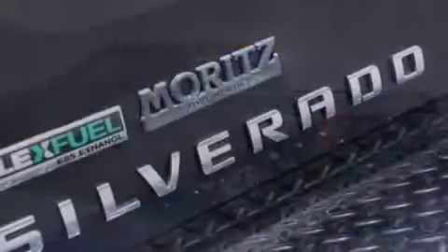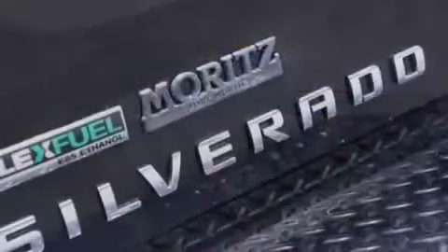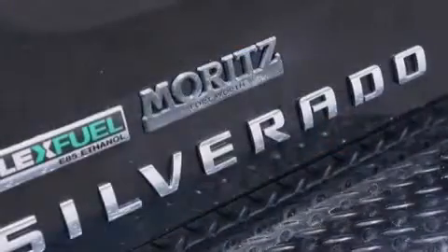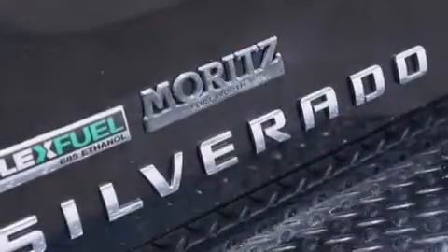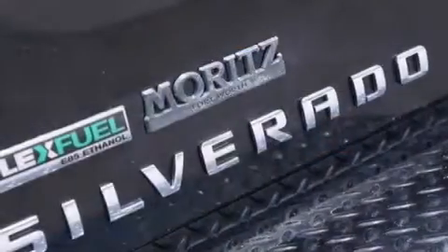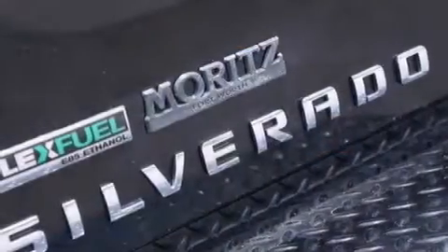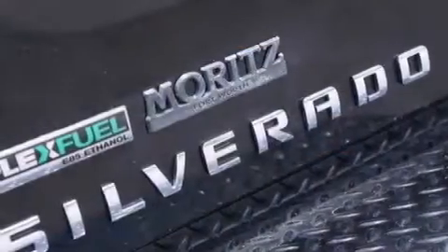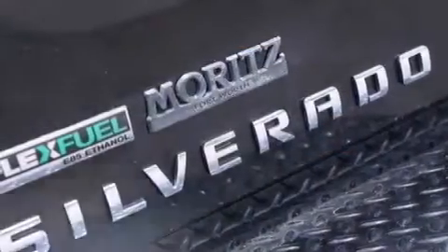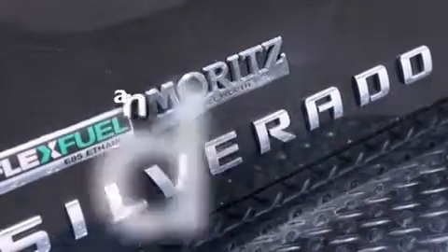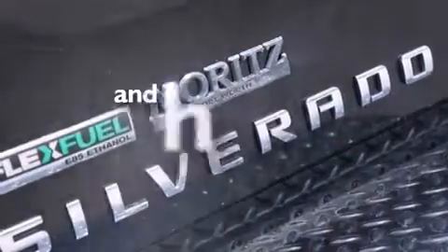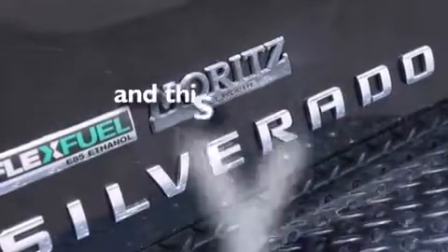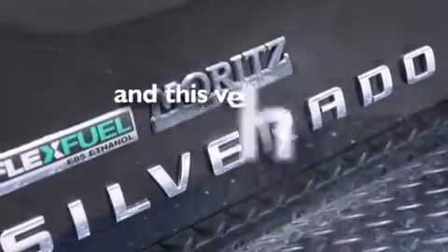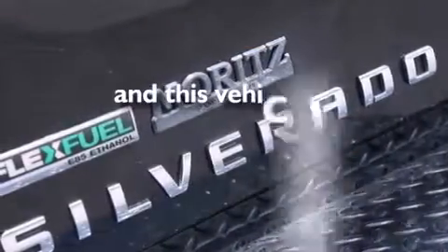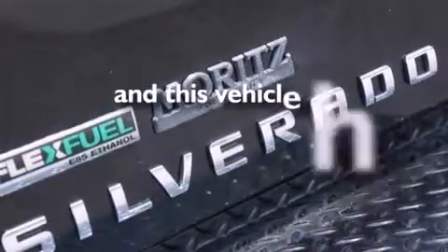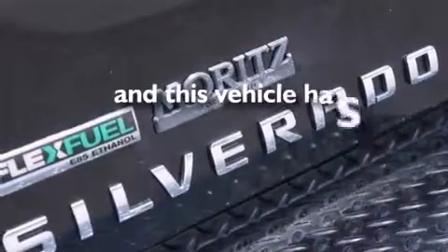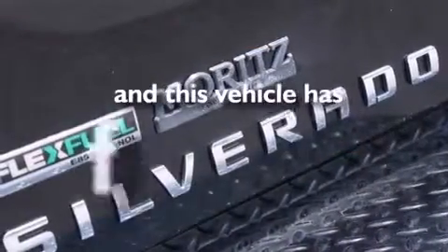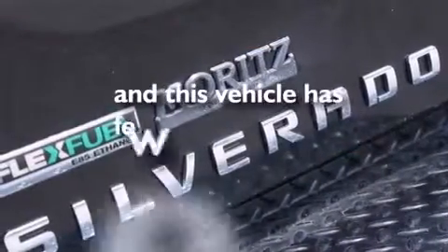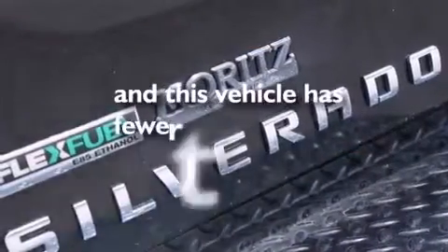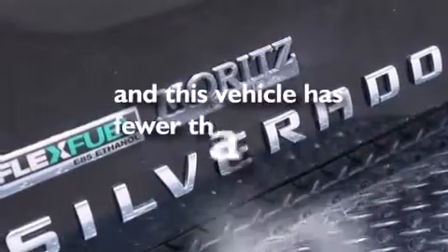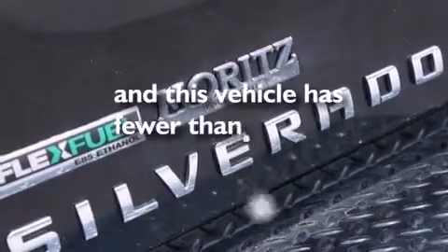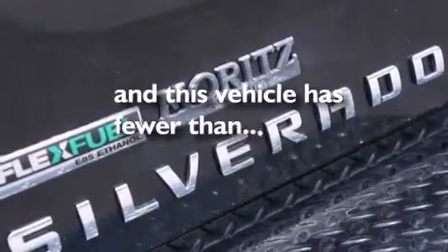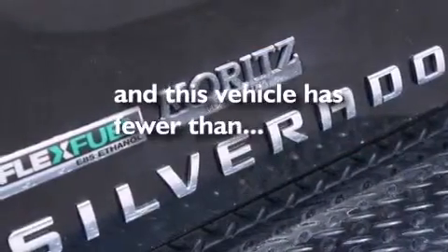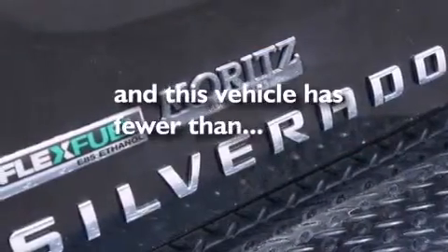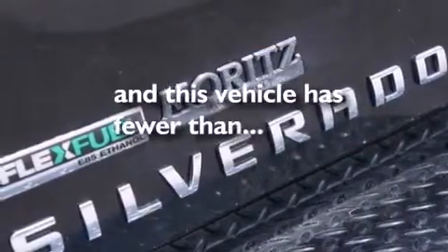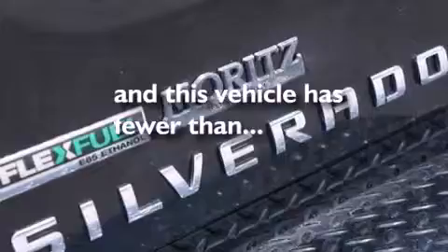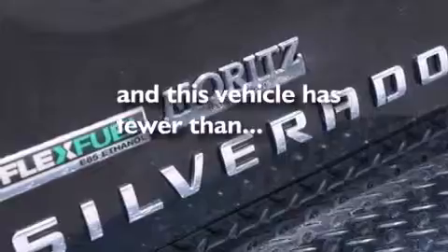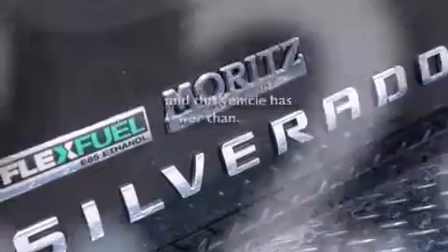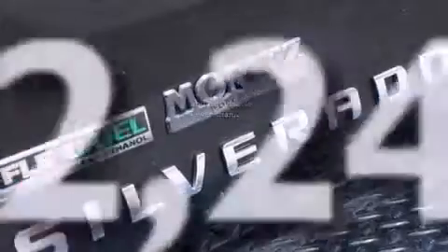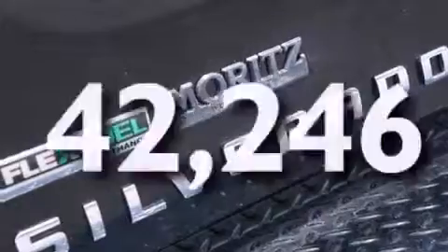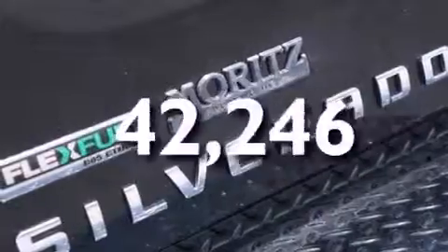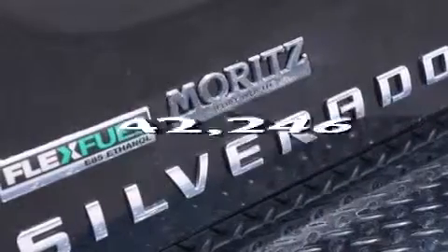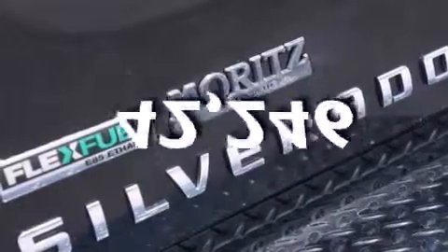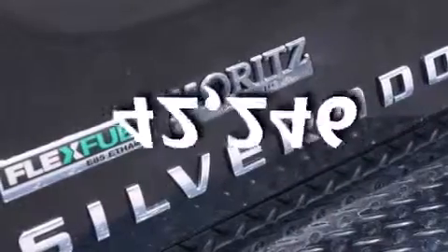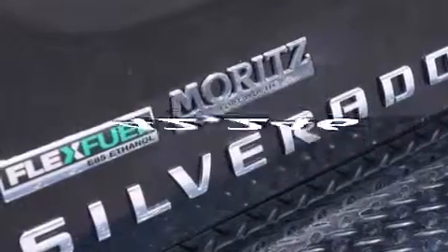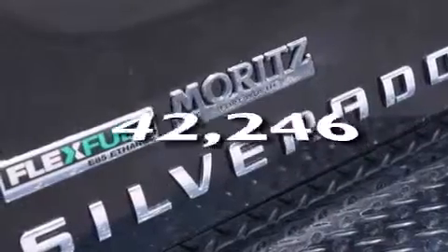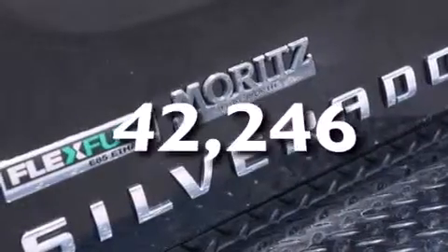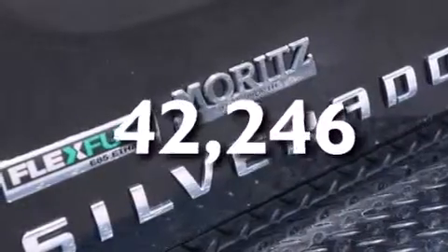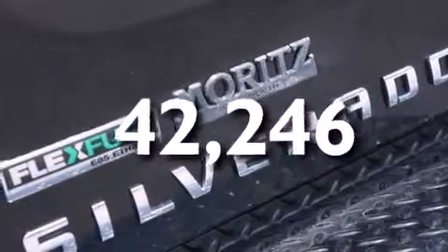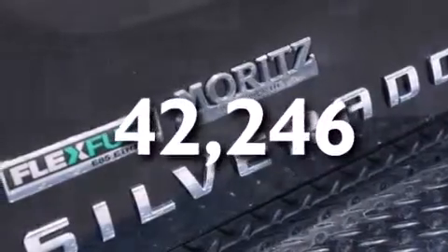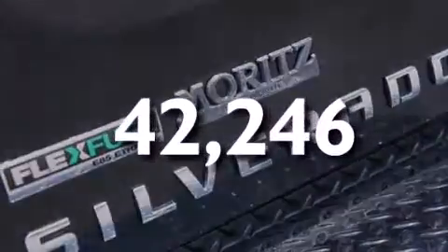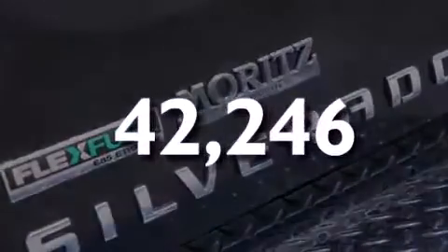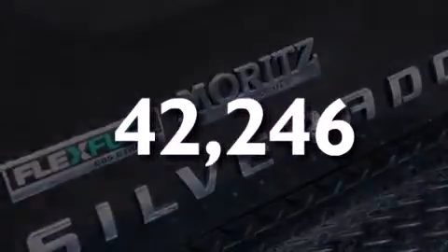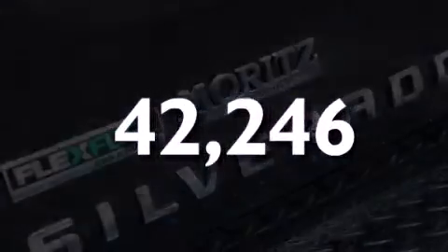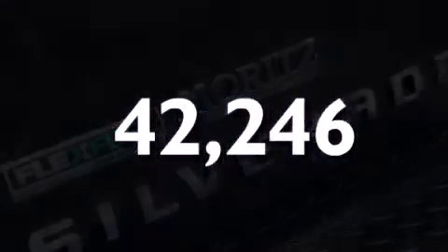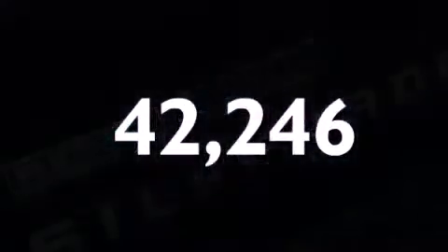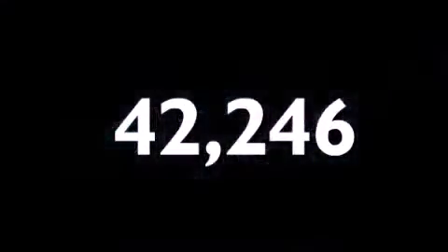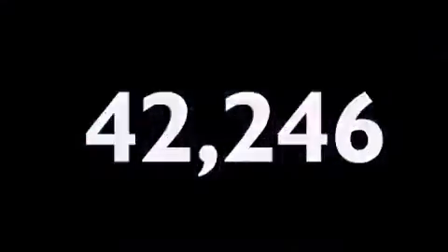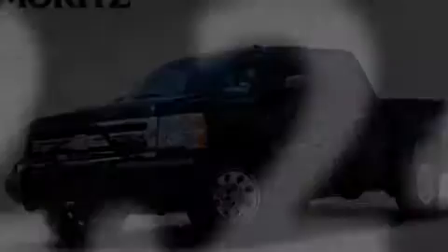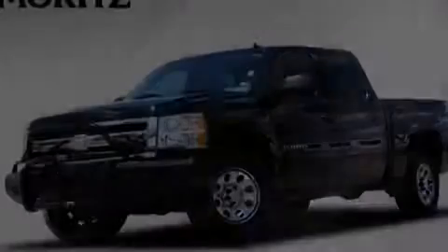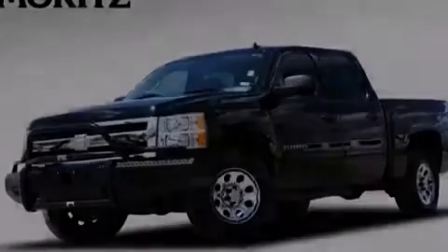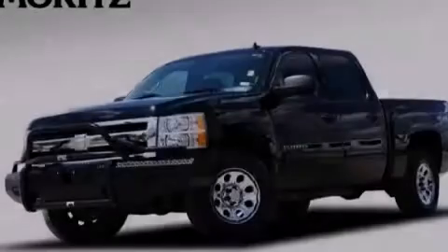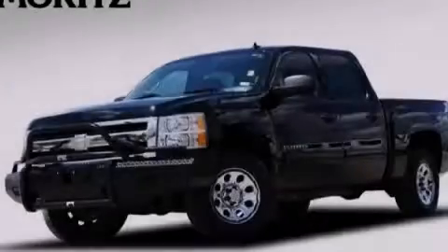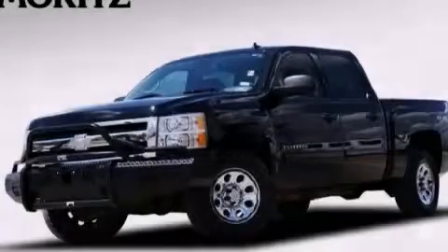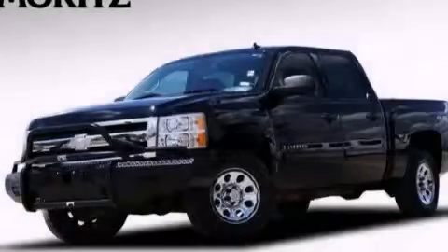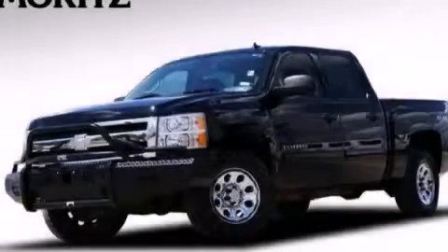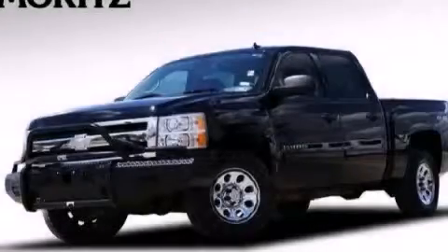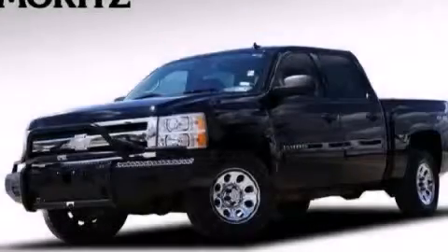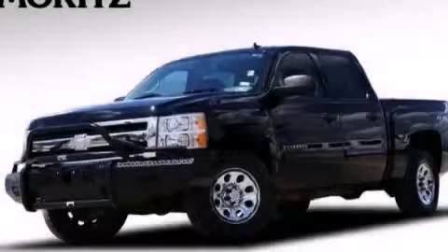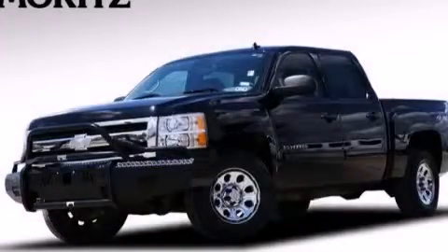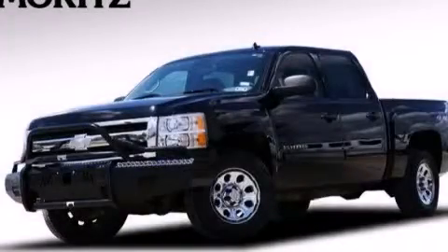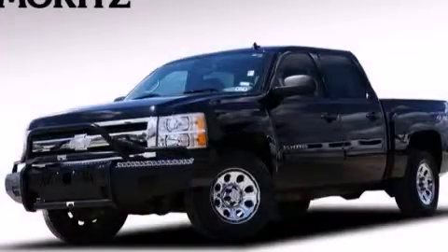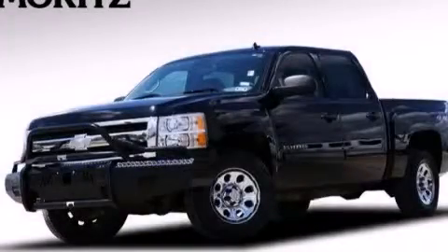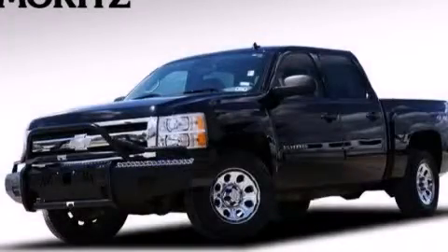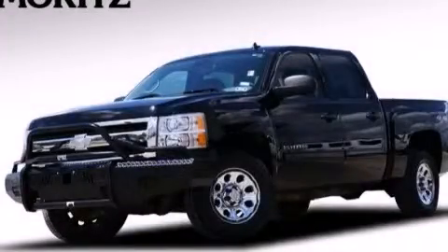This vehicle has fewer than 43,000 miles on the odometer. Stop by today and test drive this automobile for yourself.